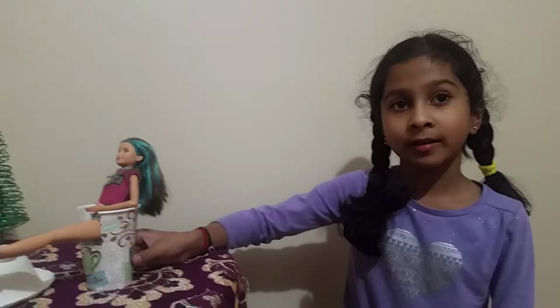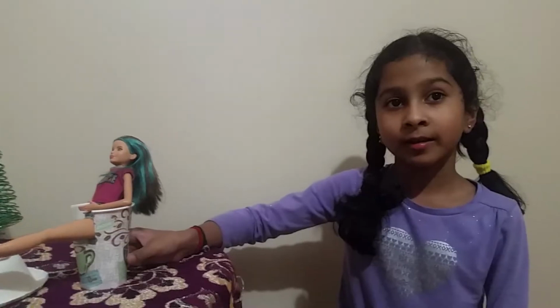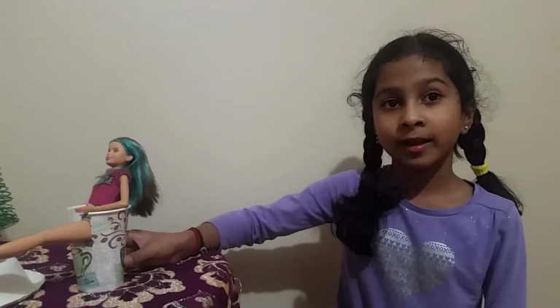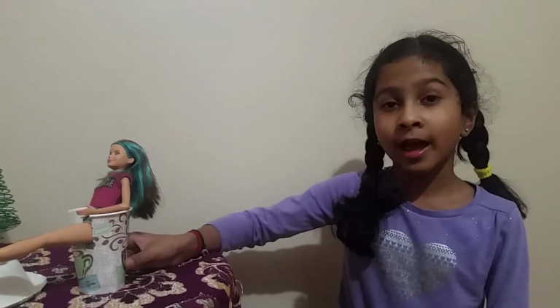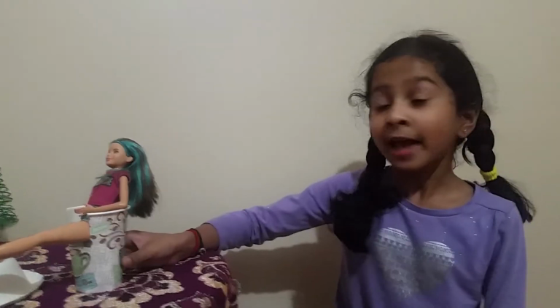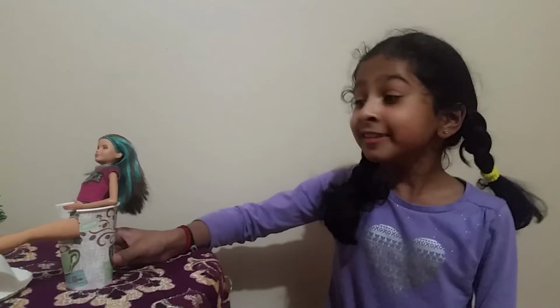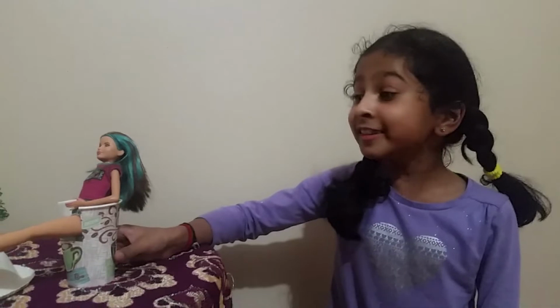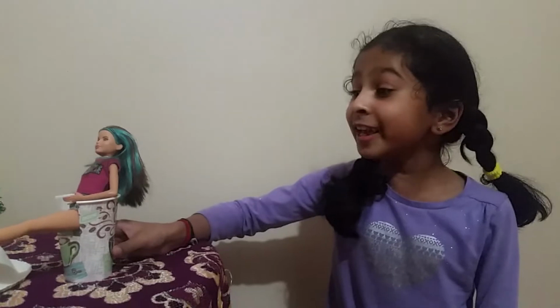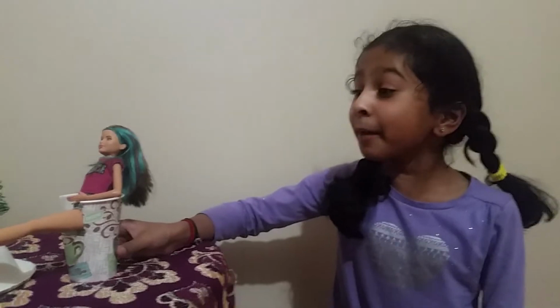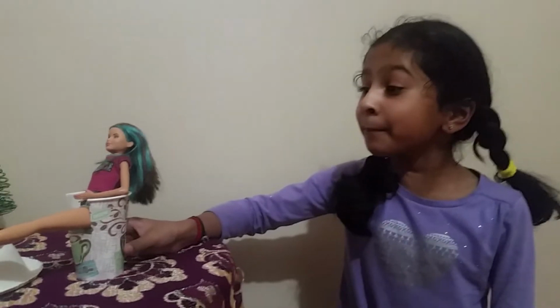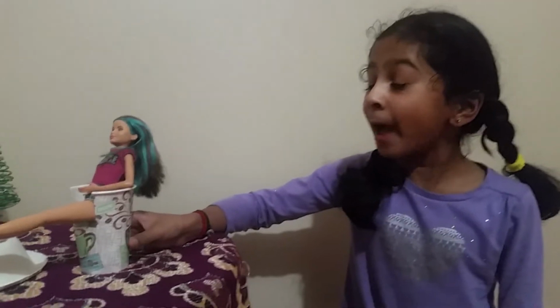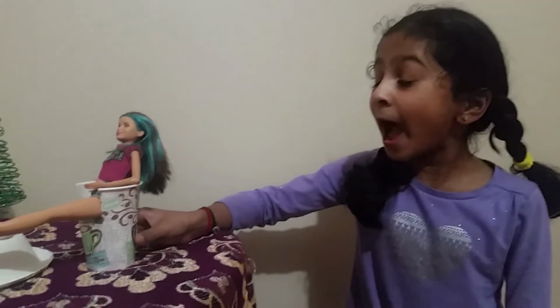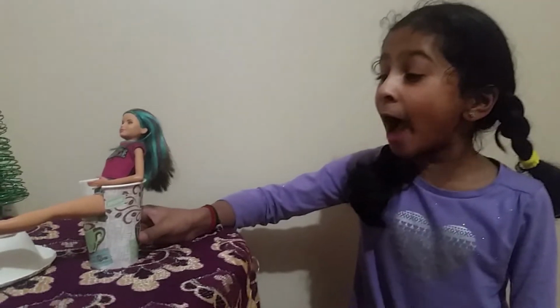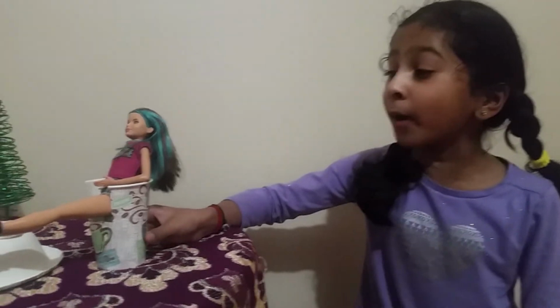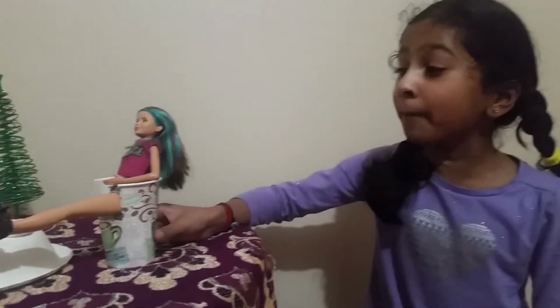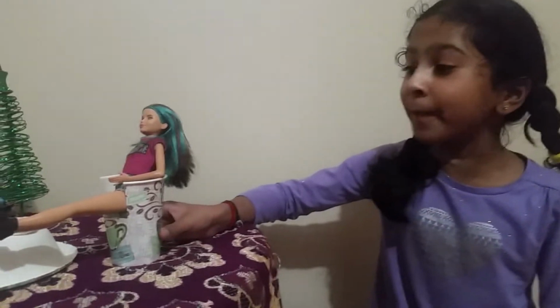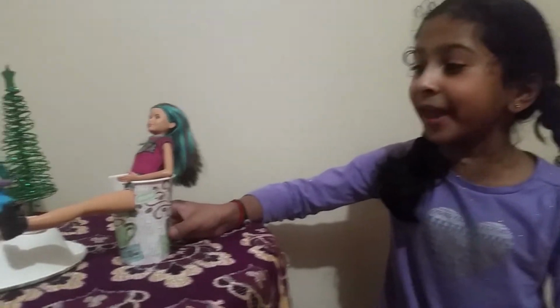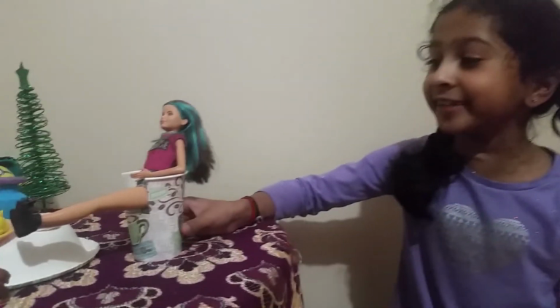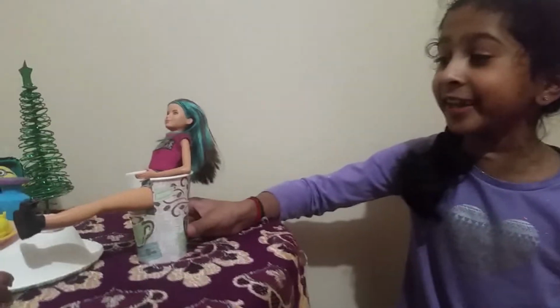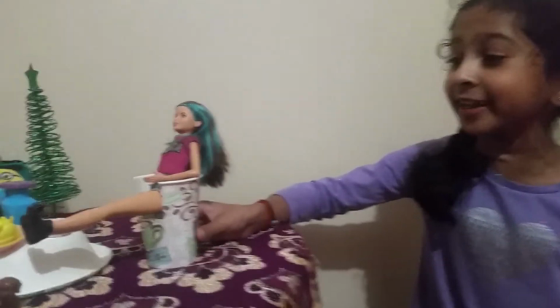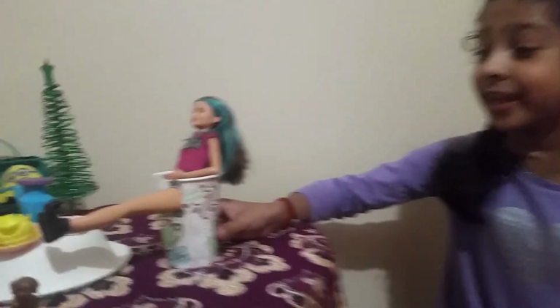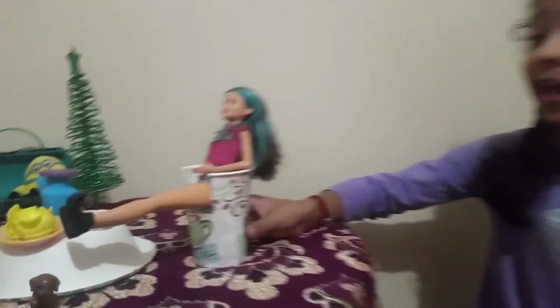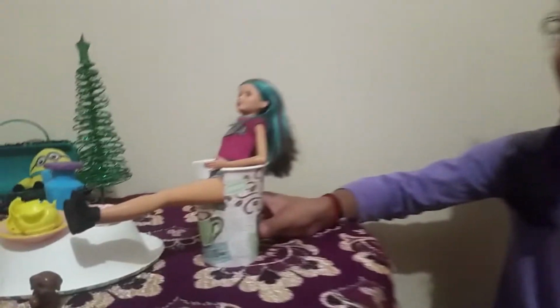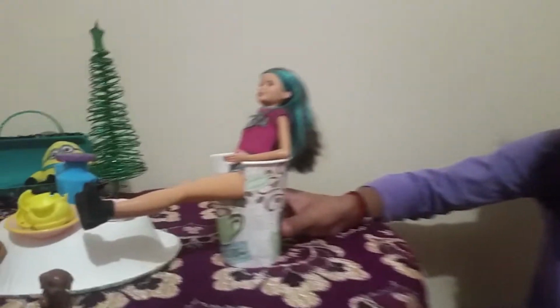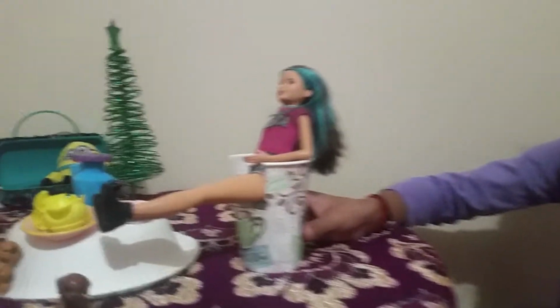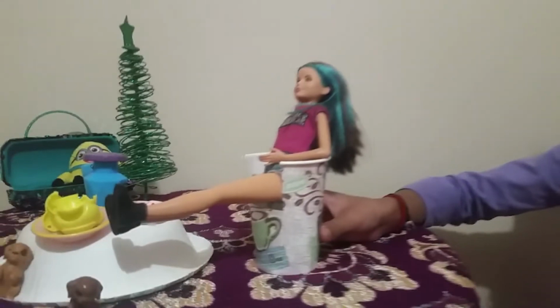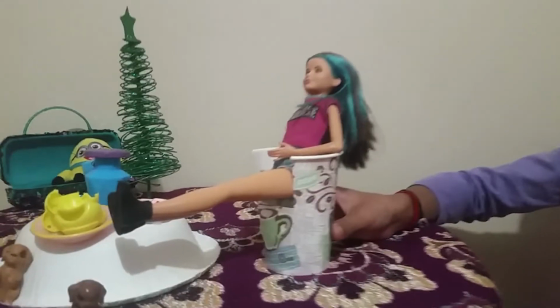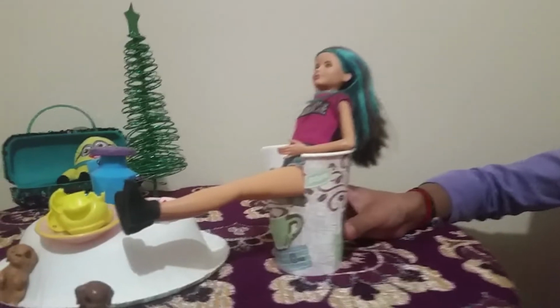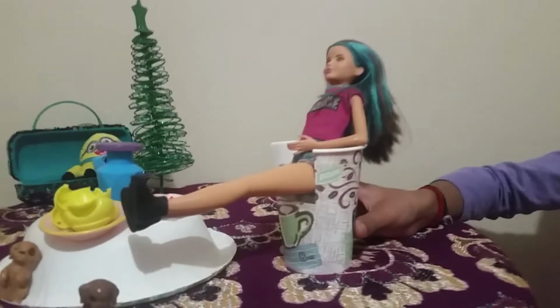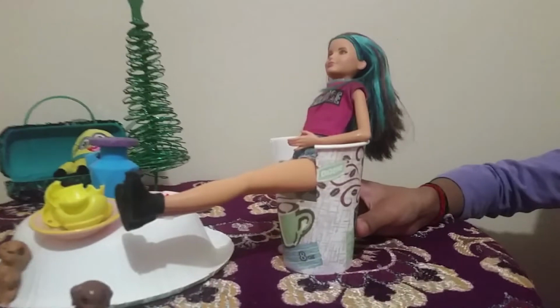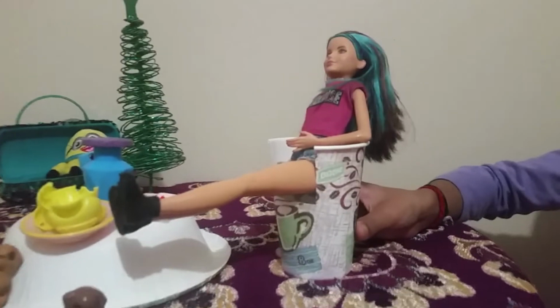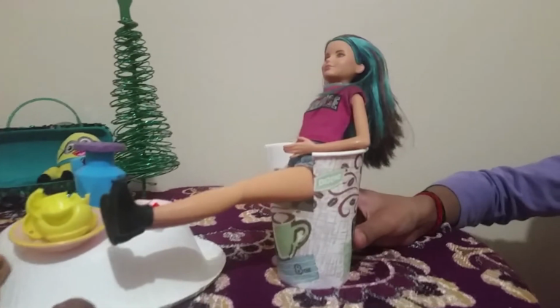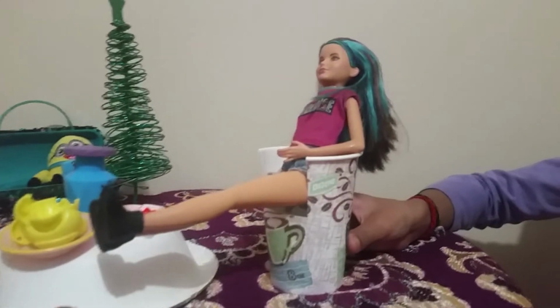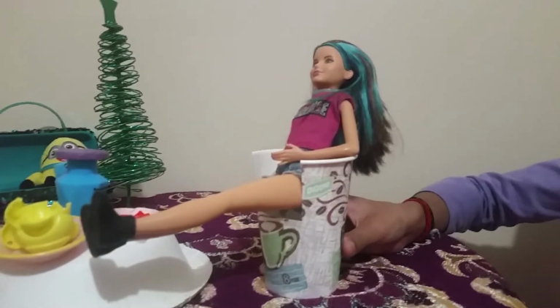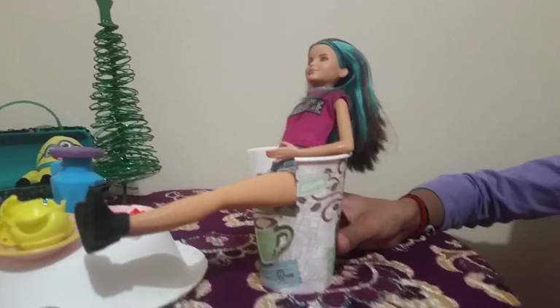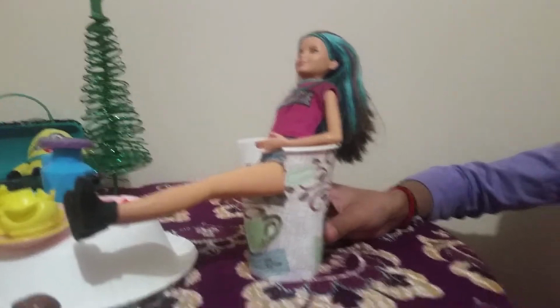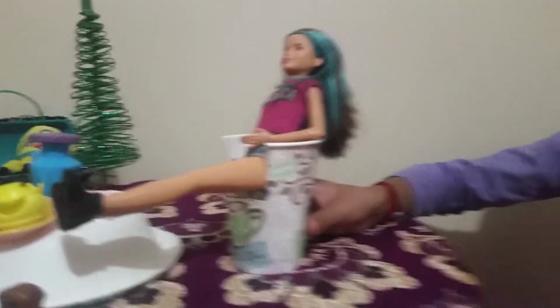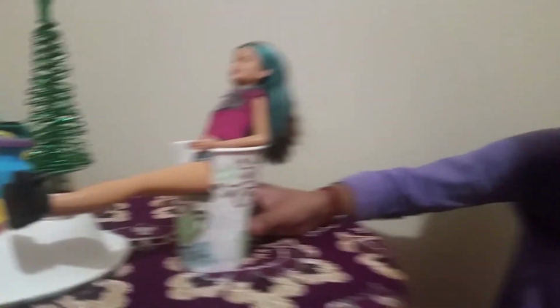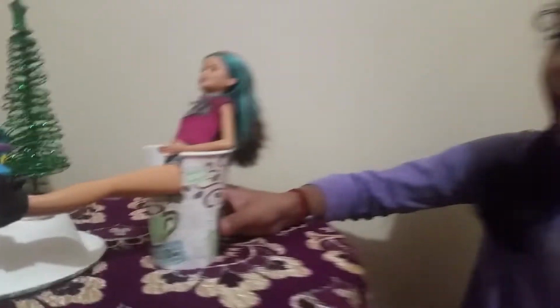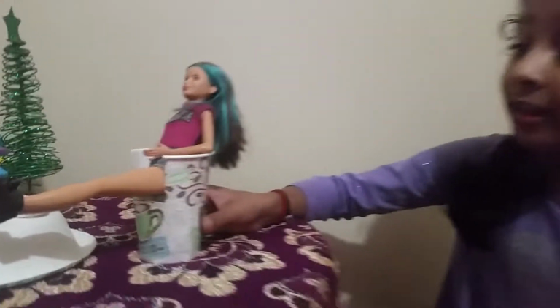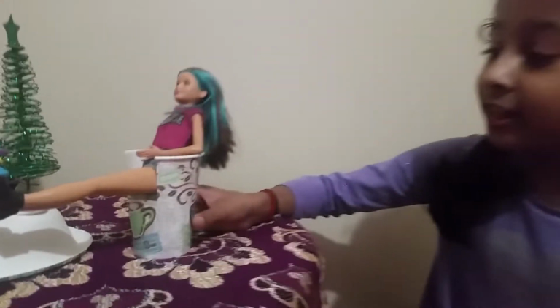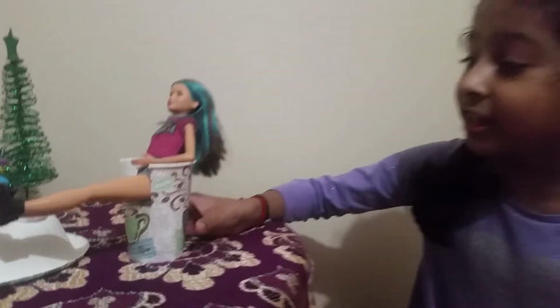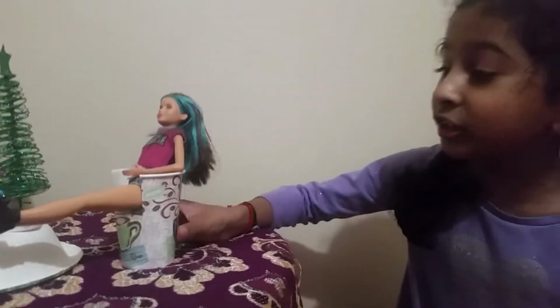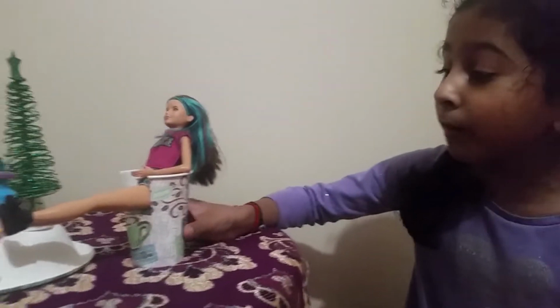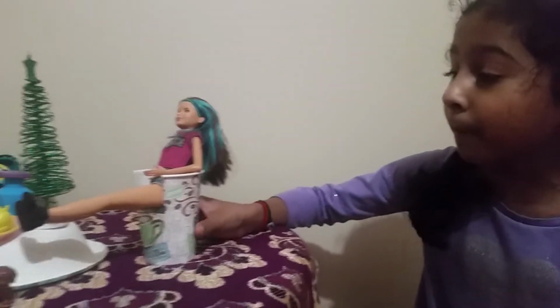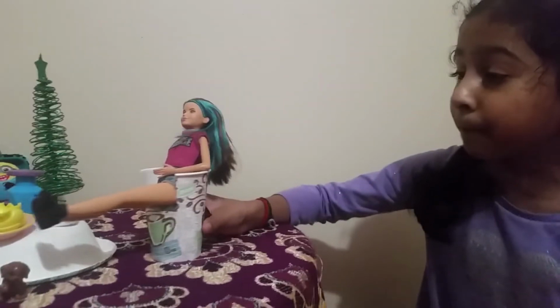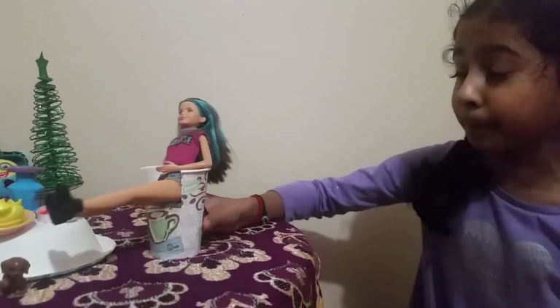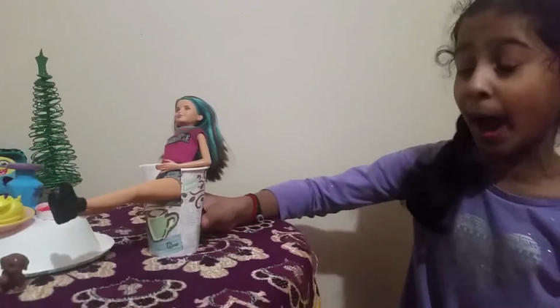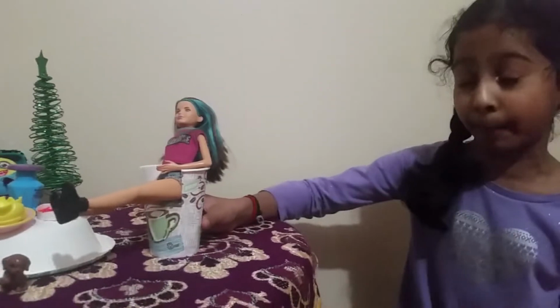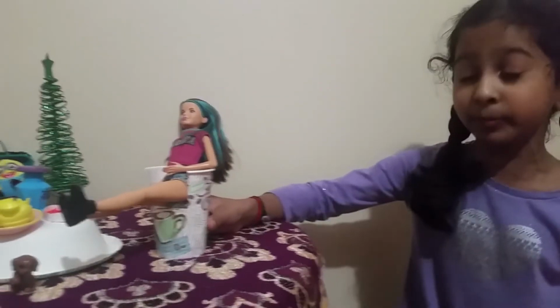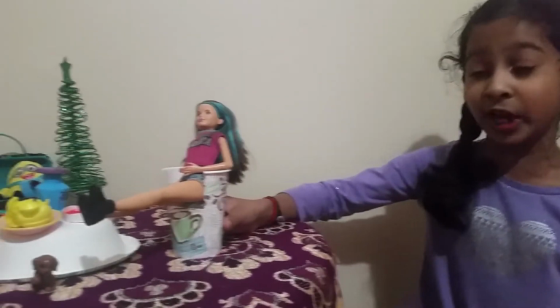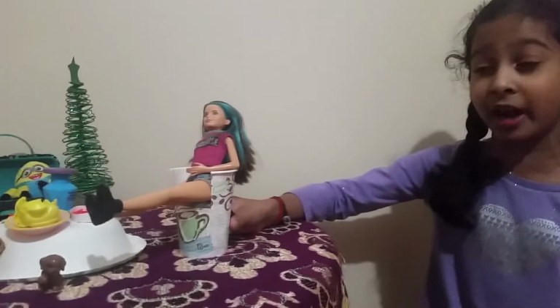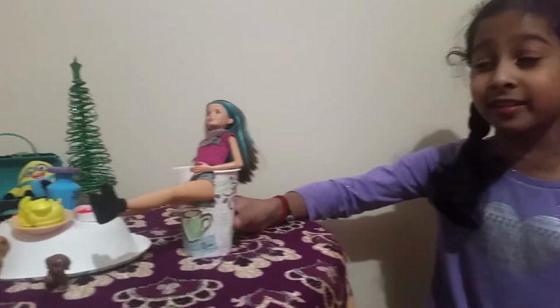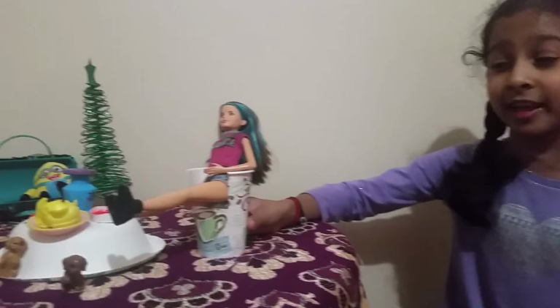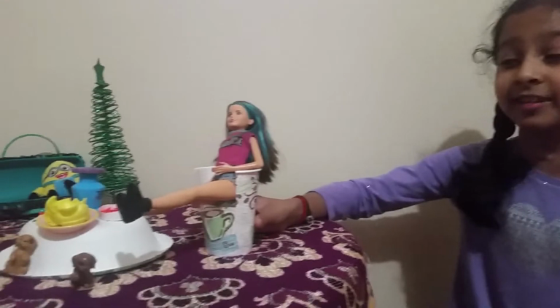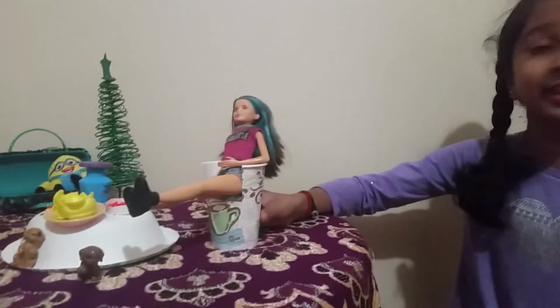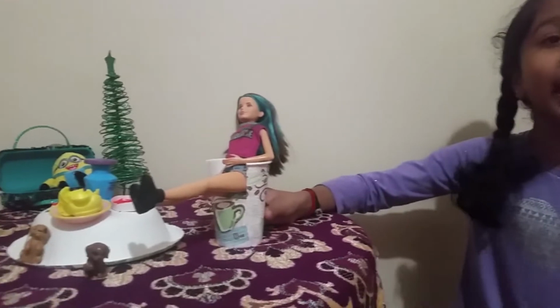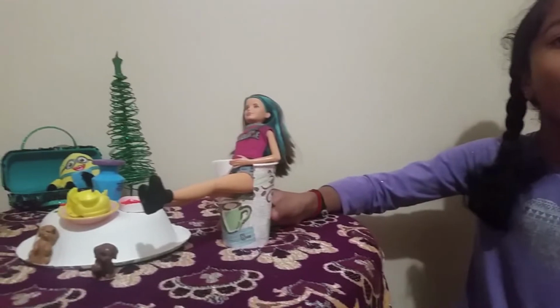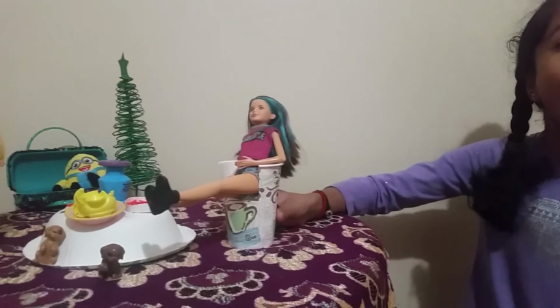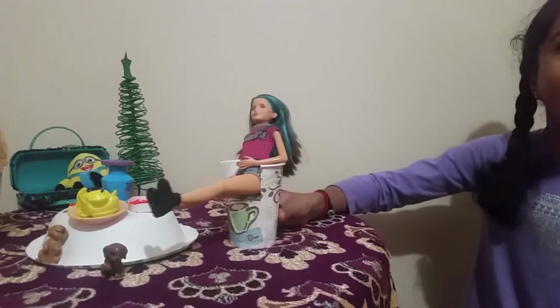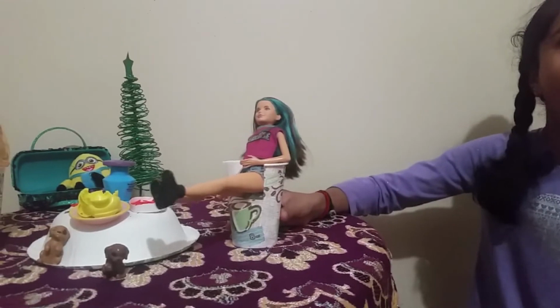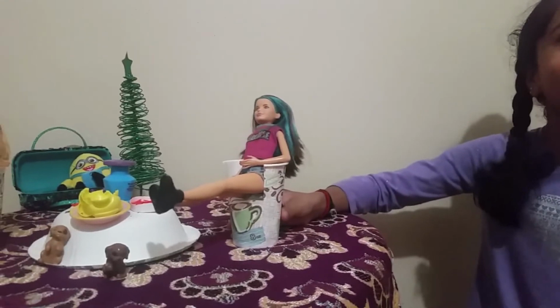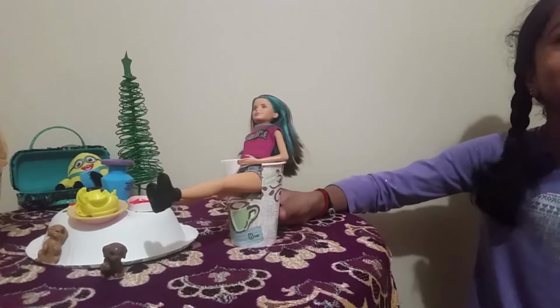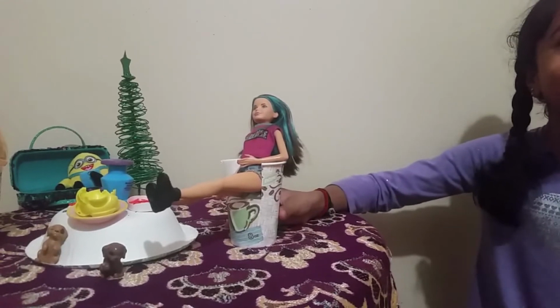See how amazingly these dolls can sit on these cup chairs? Isn't that awesome?